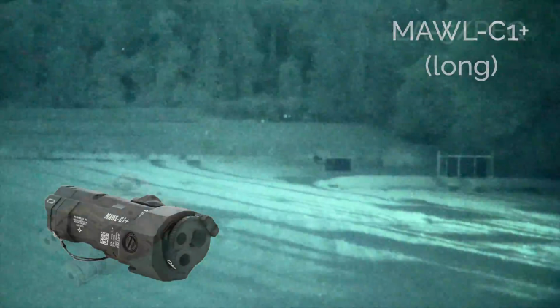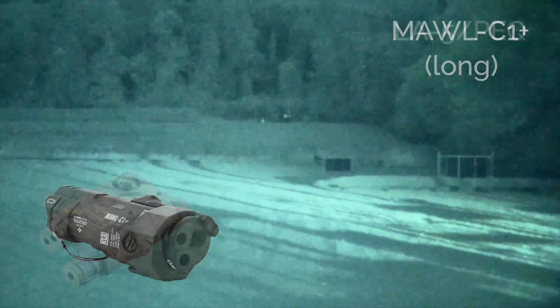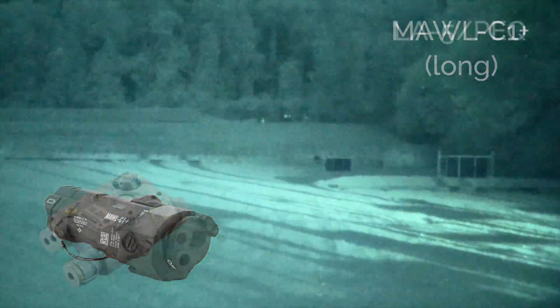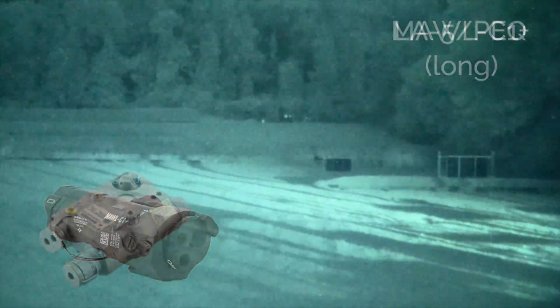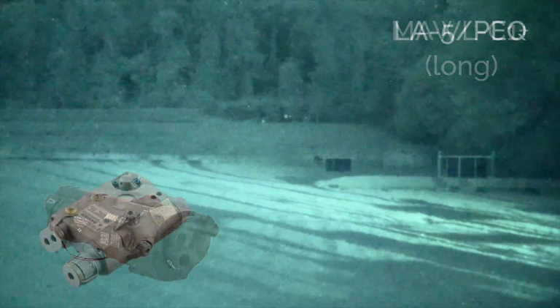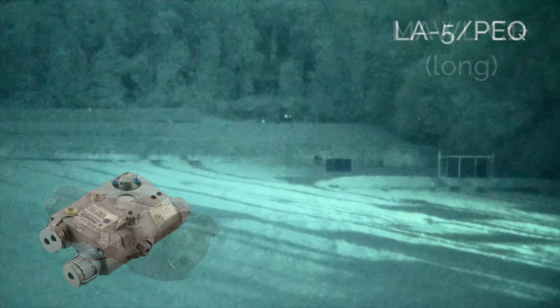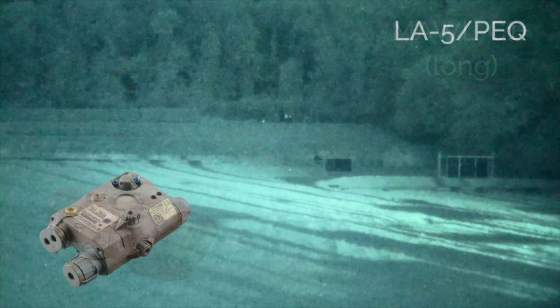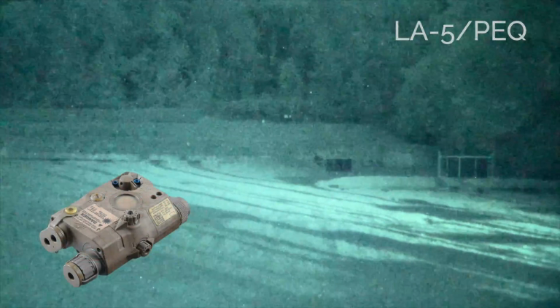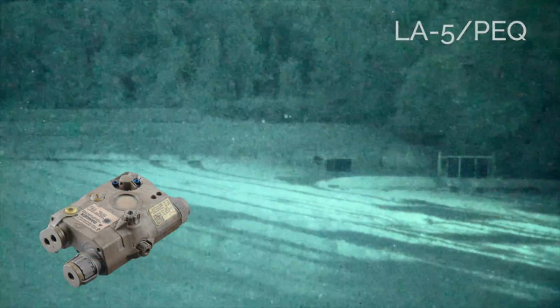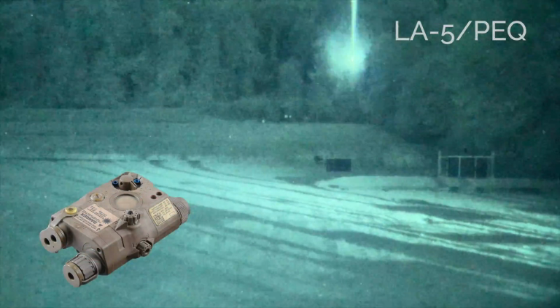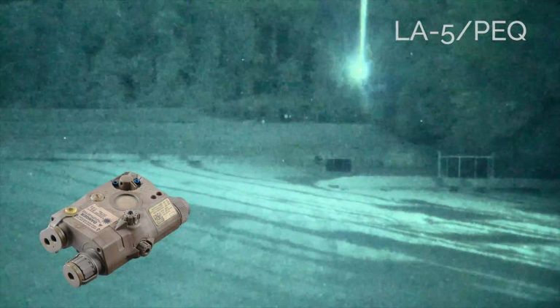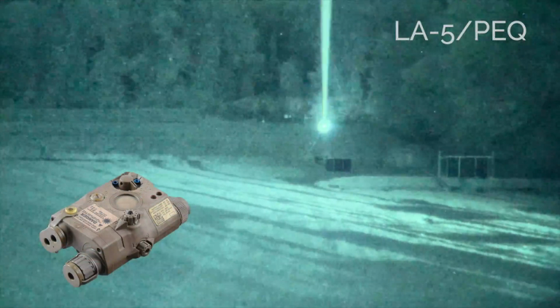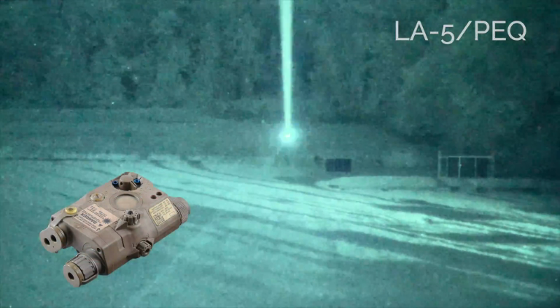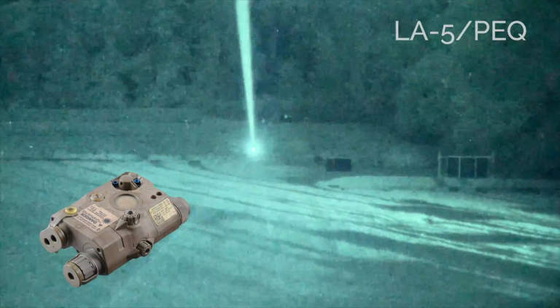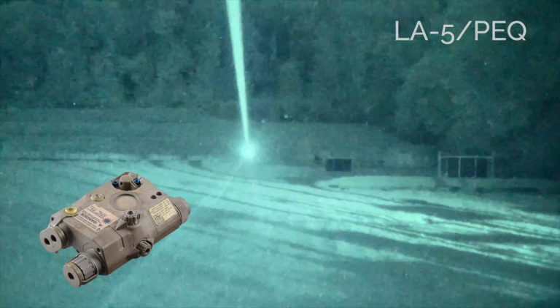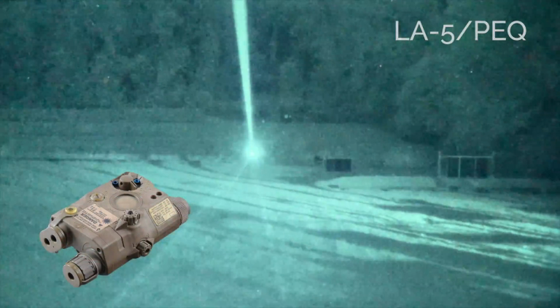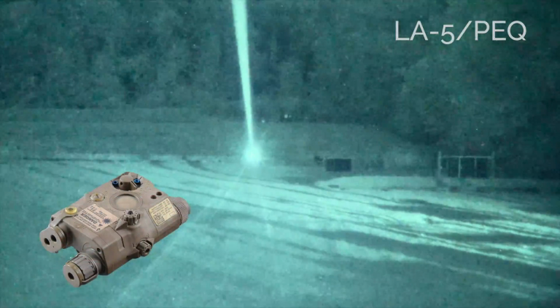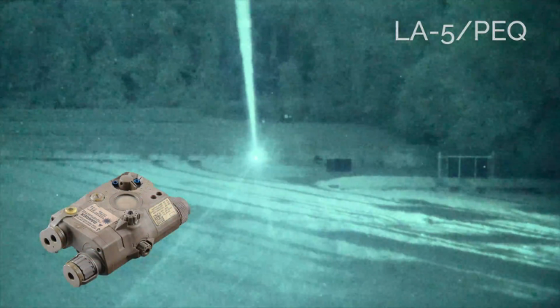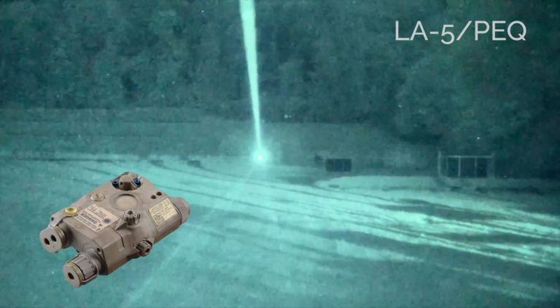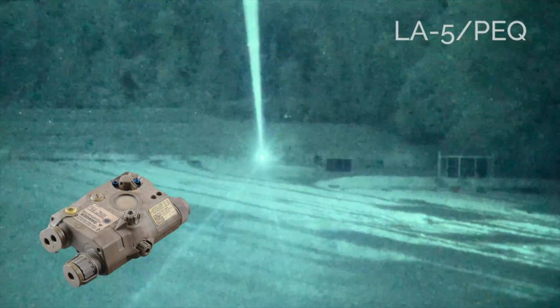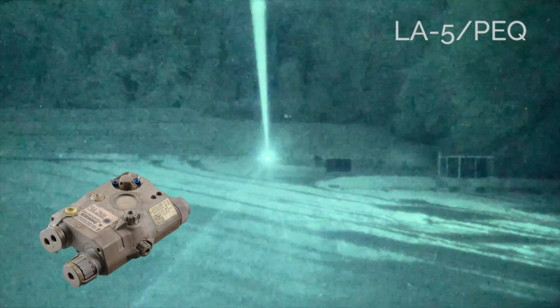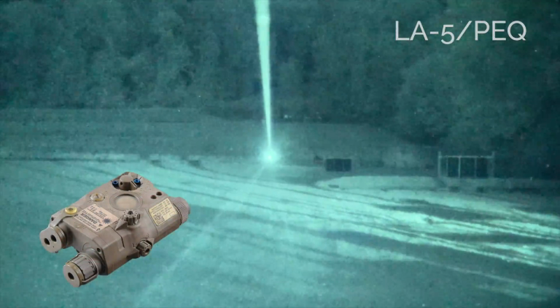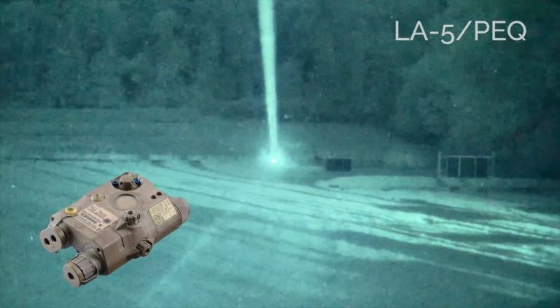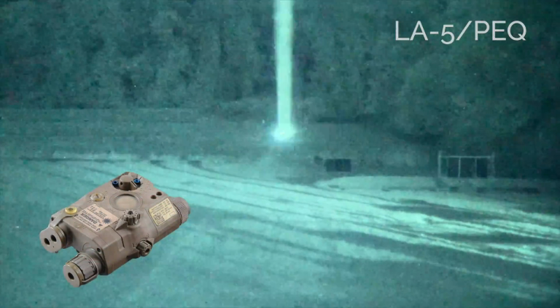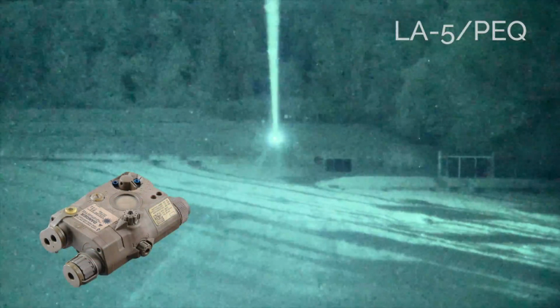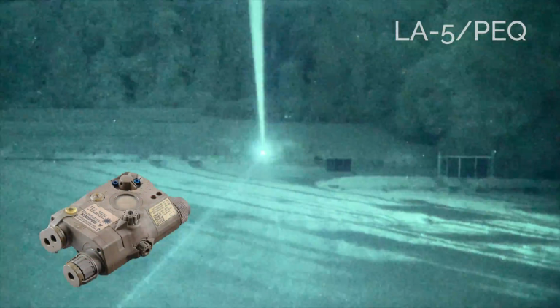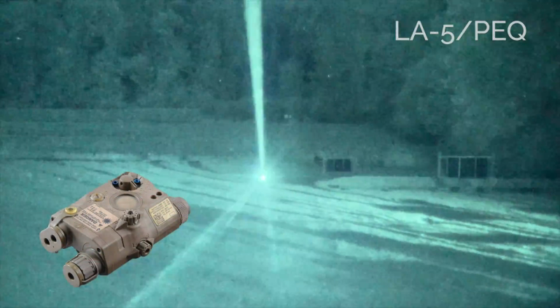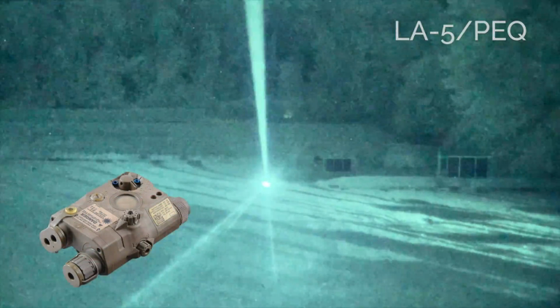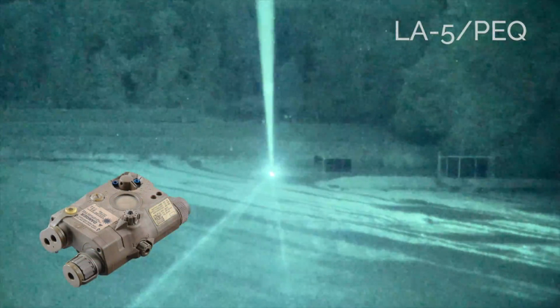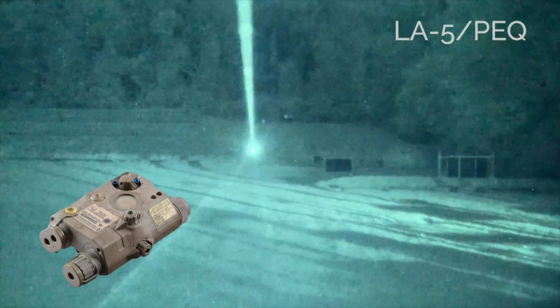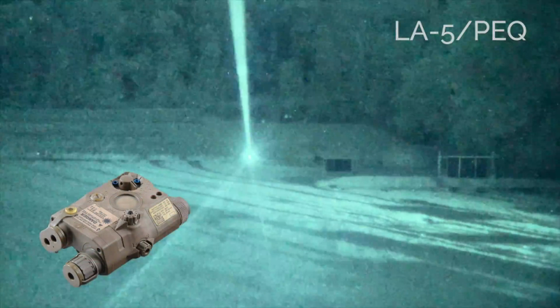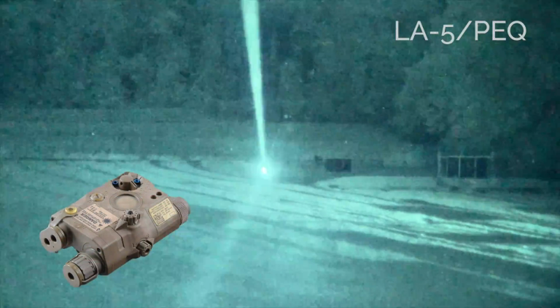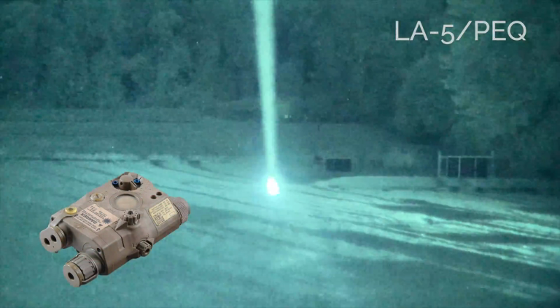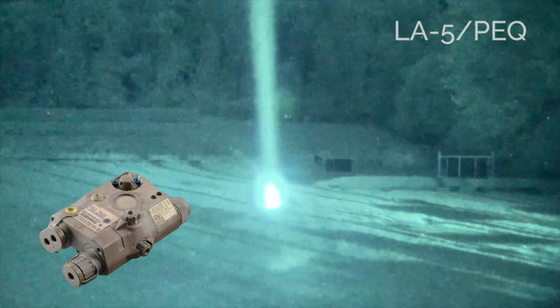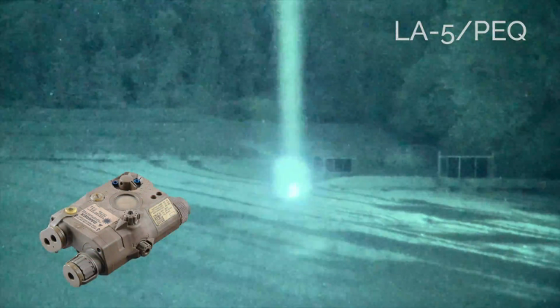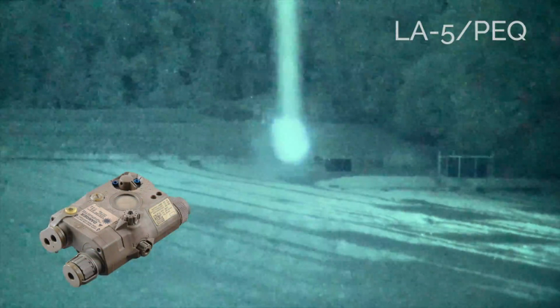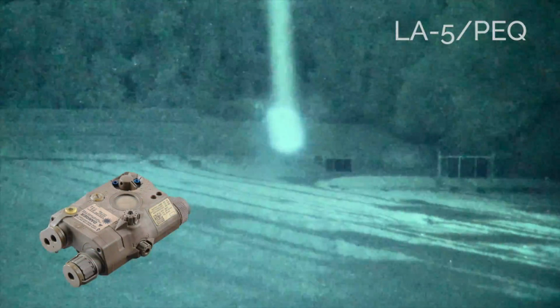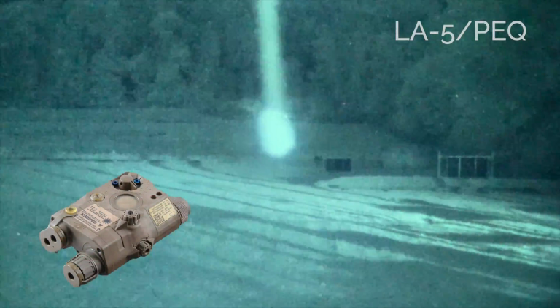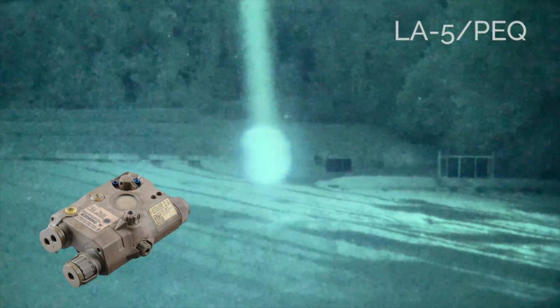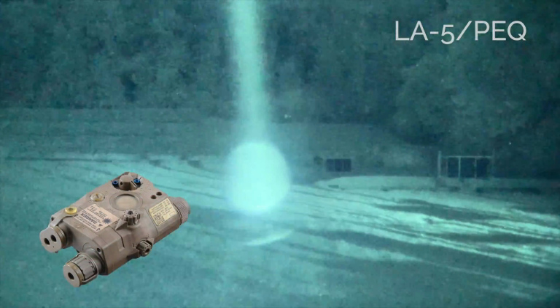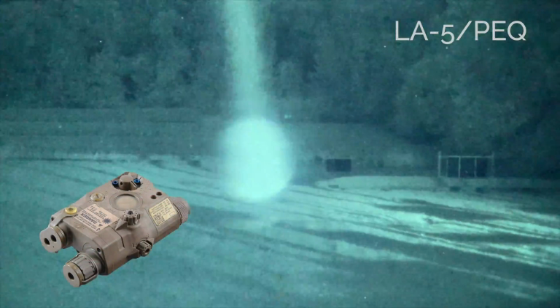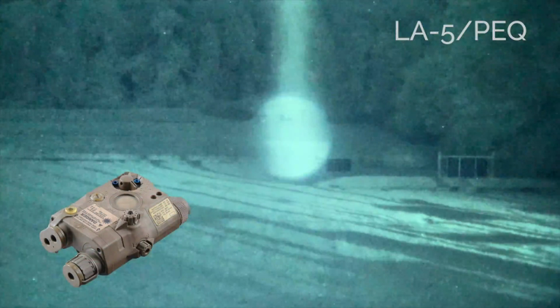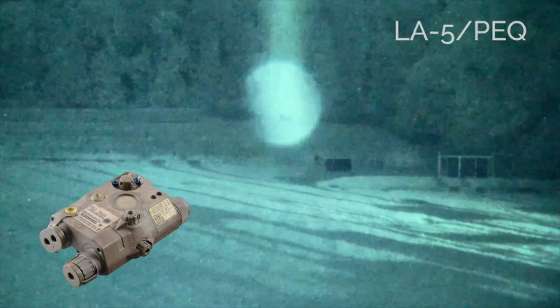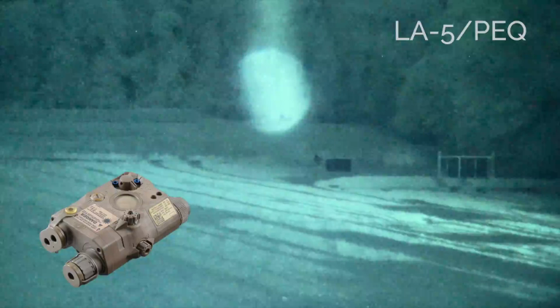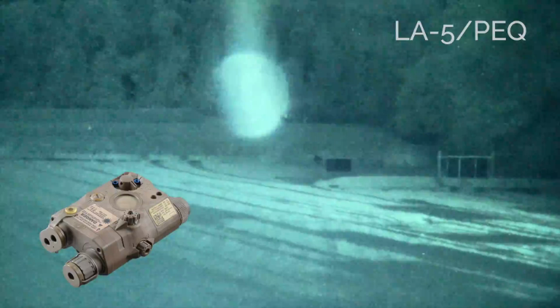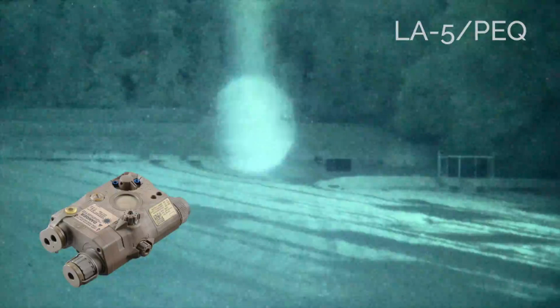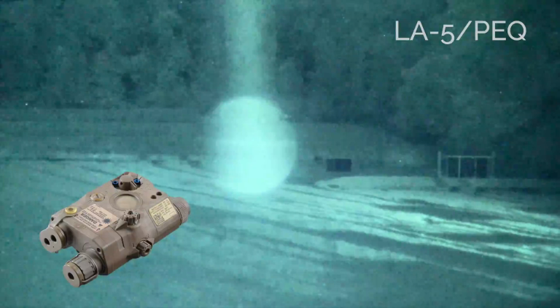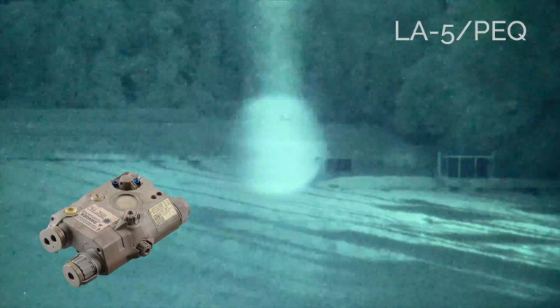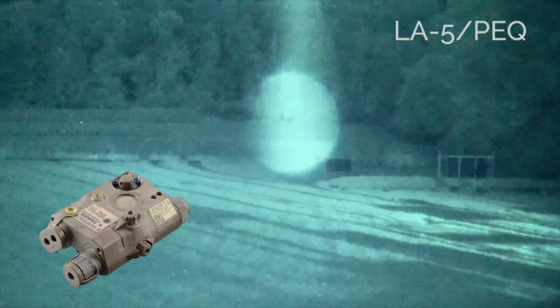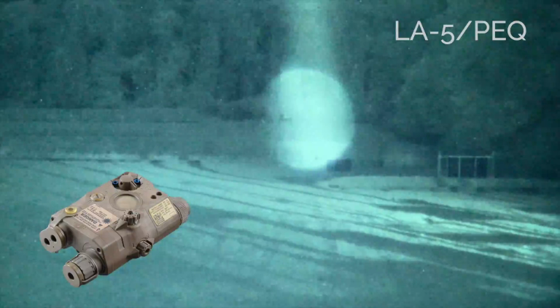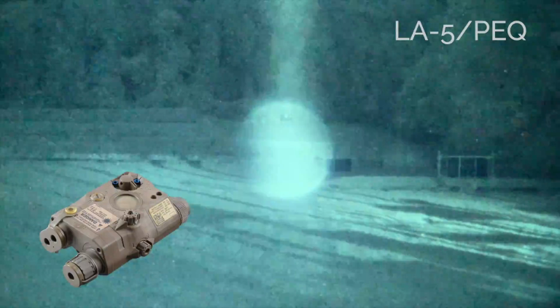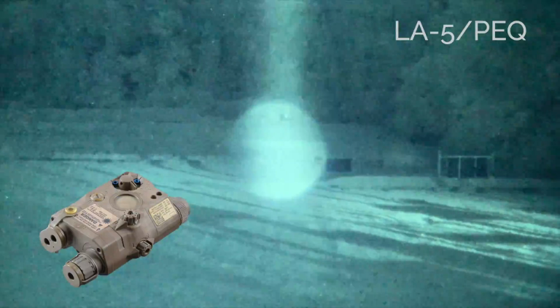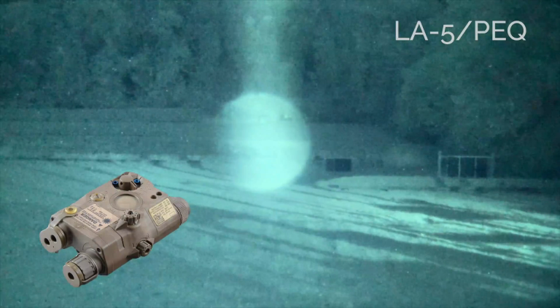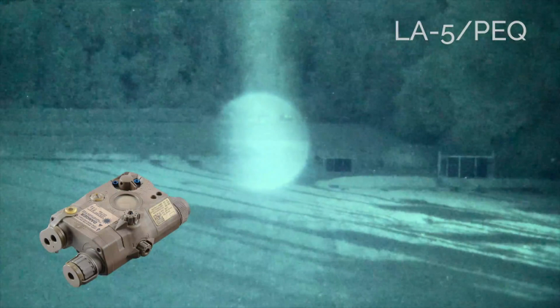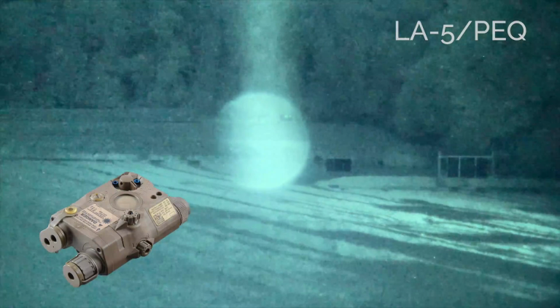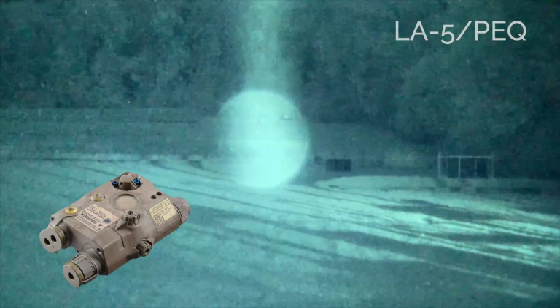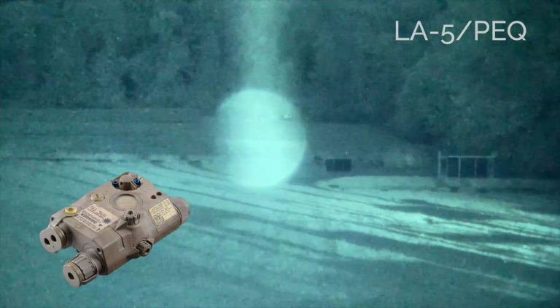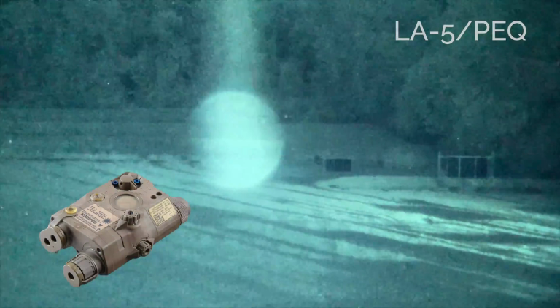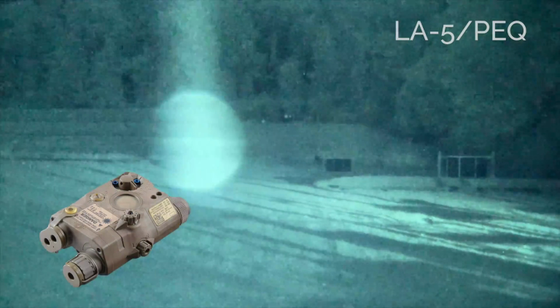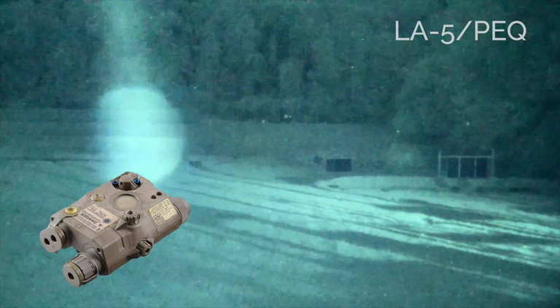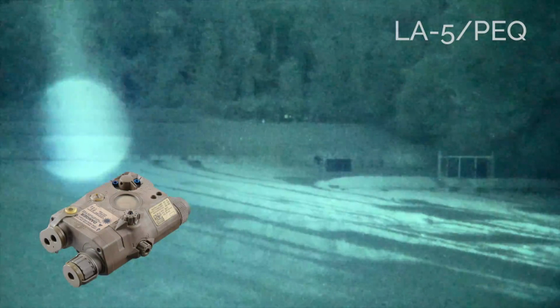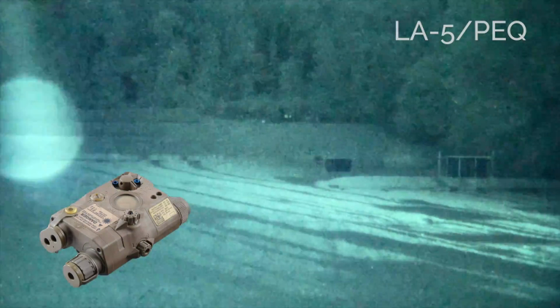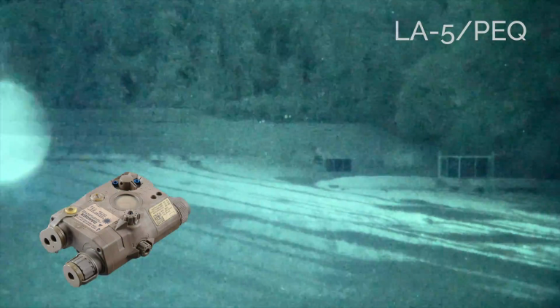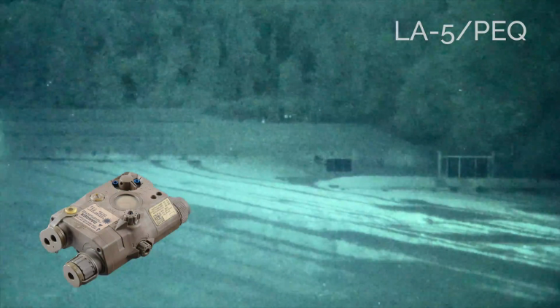This high-powered LA5 has a 100mW laser illuminator that can be focused to a very fine dot.